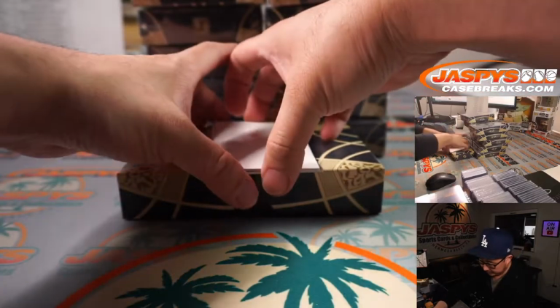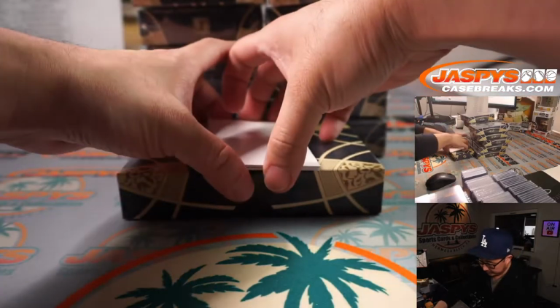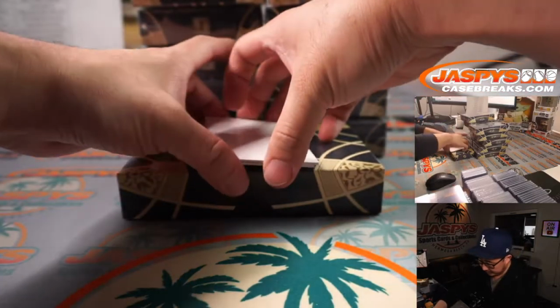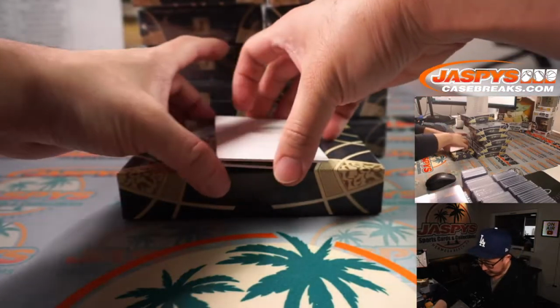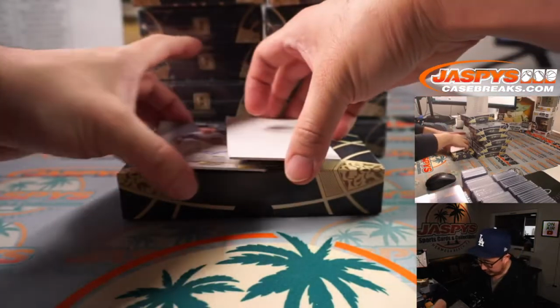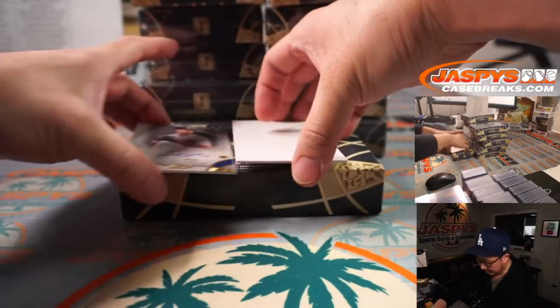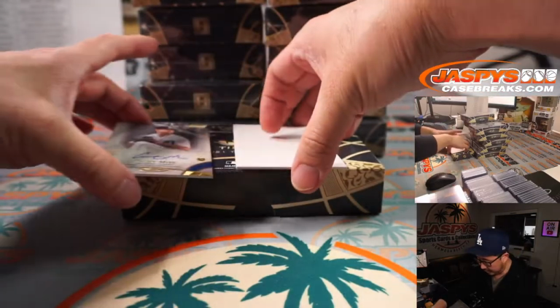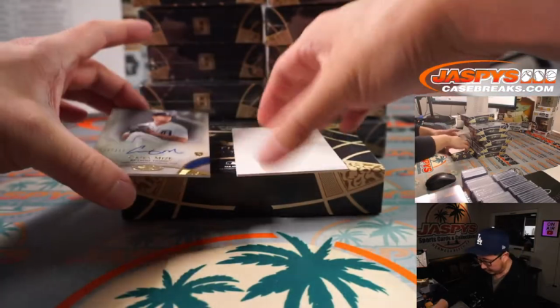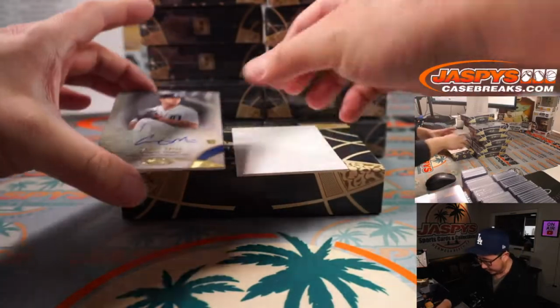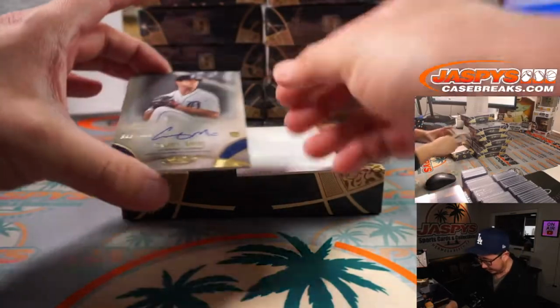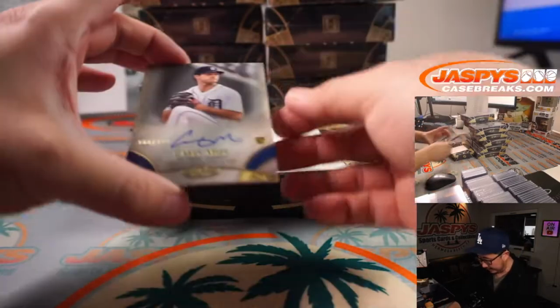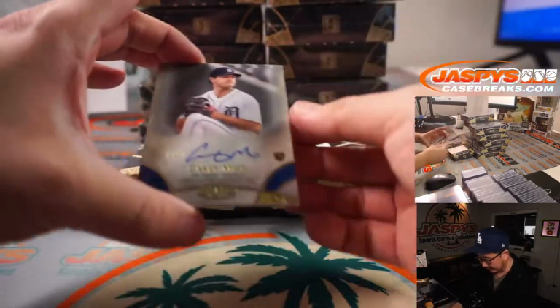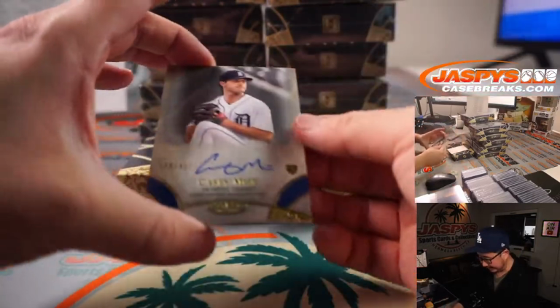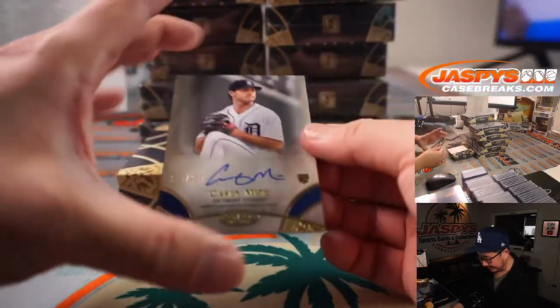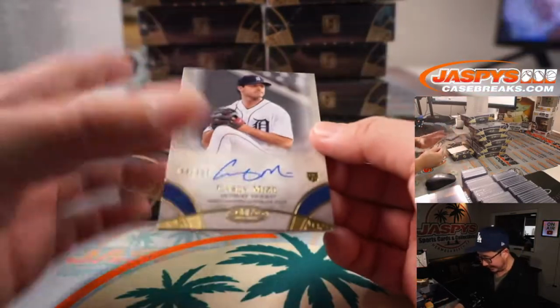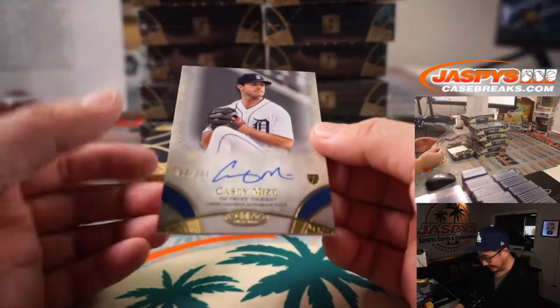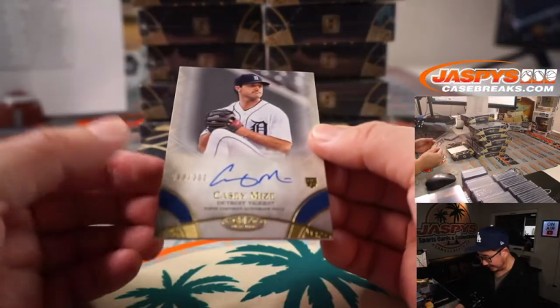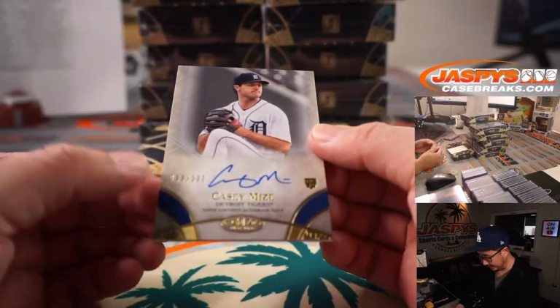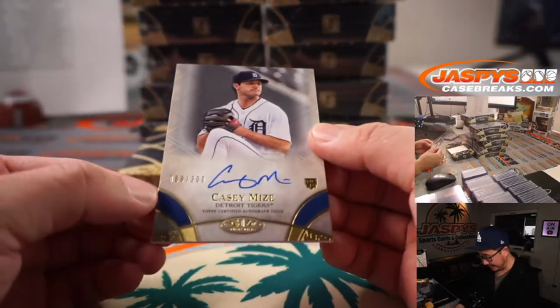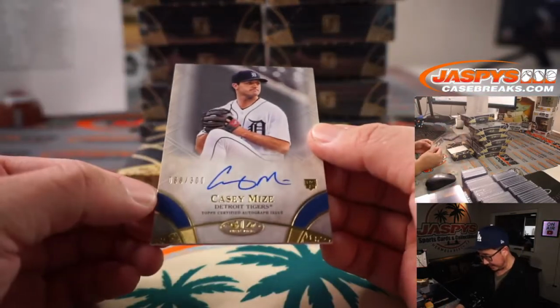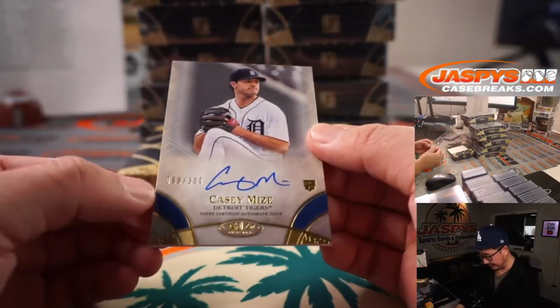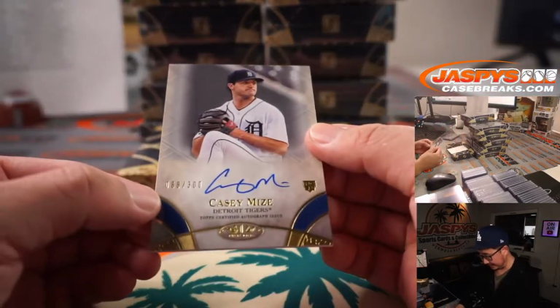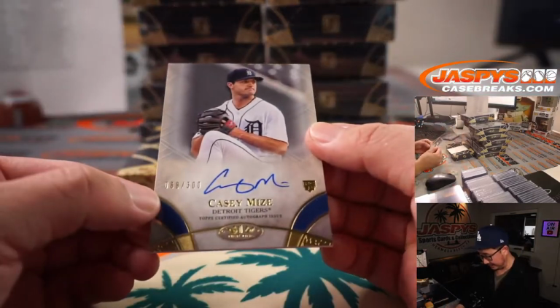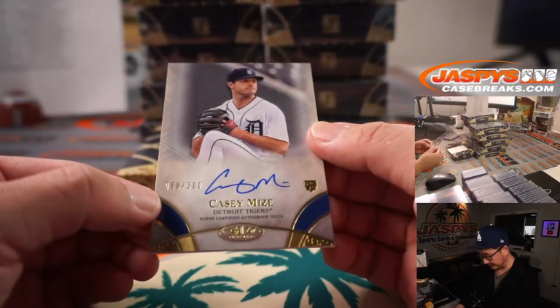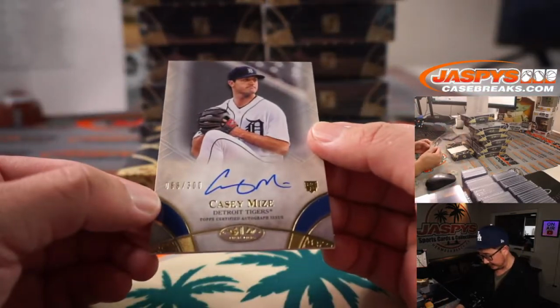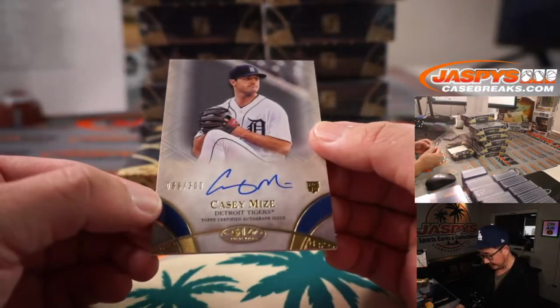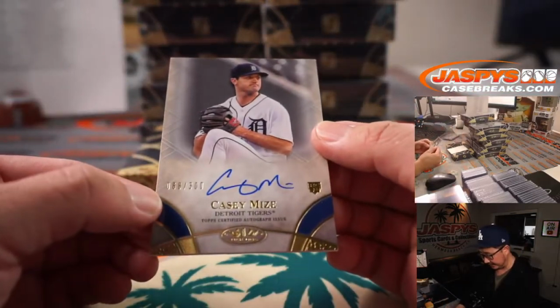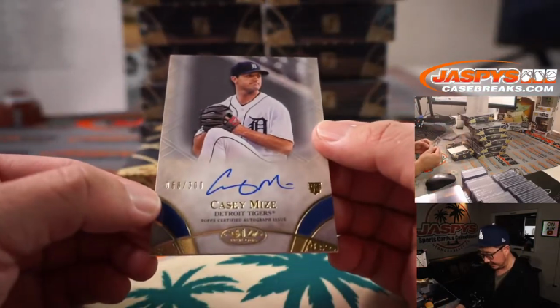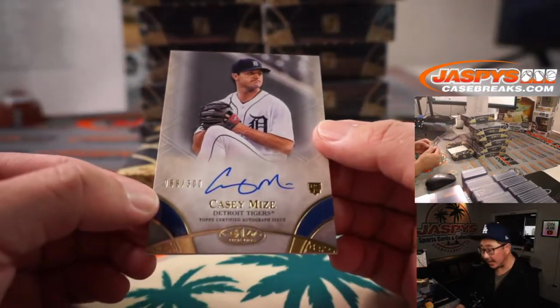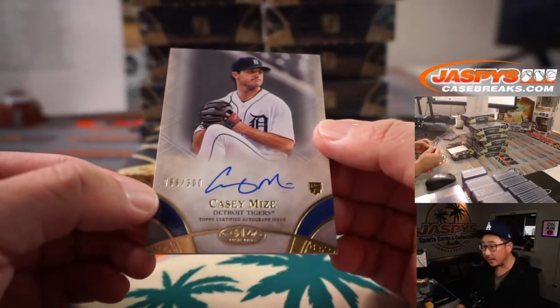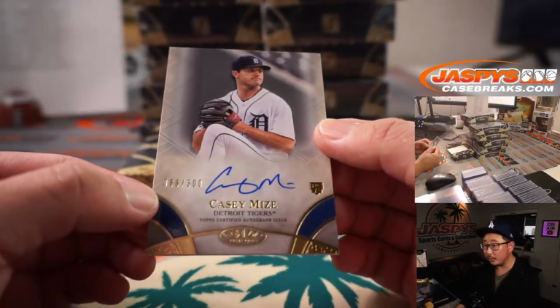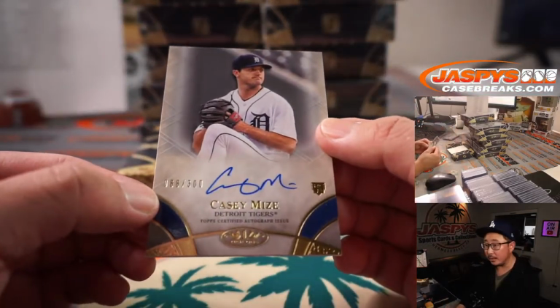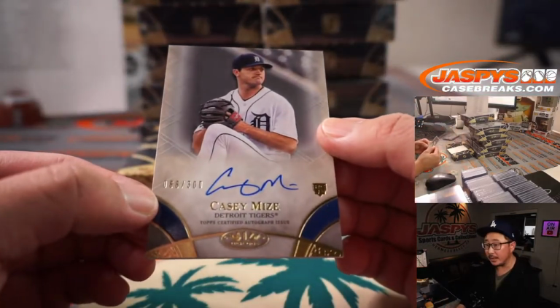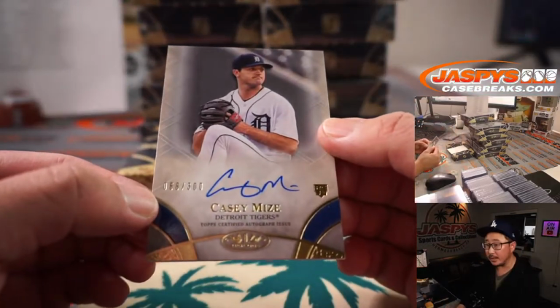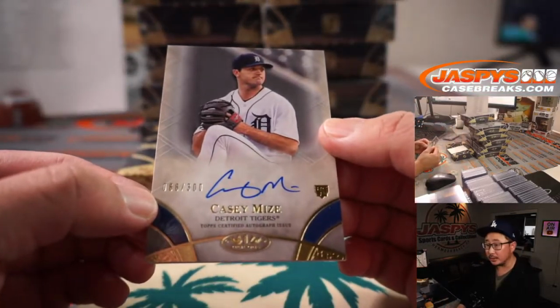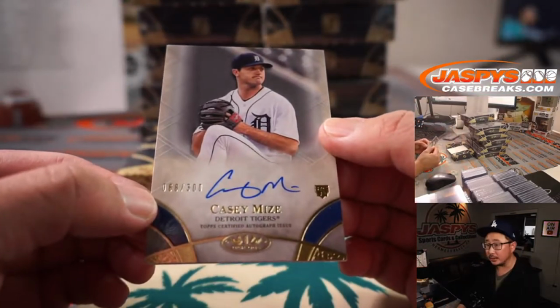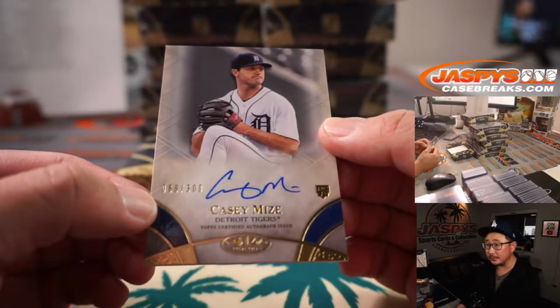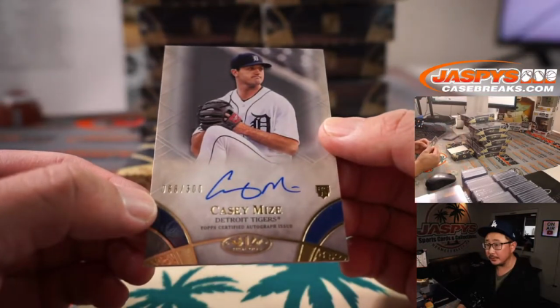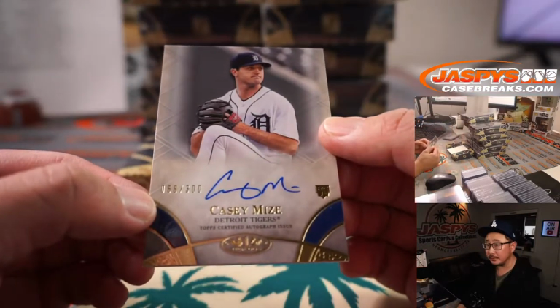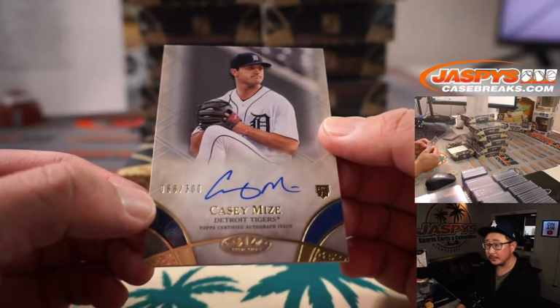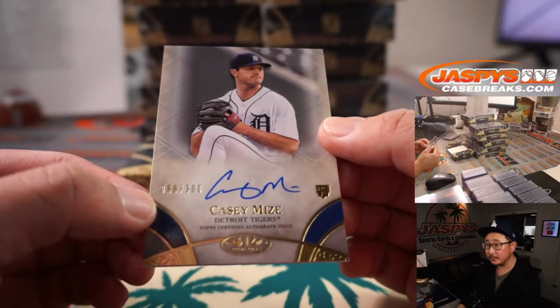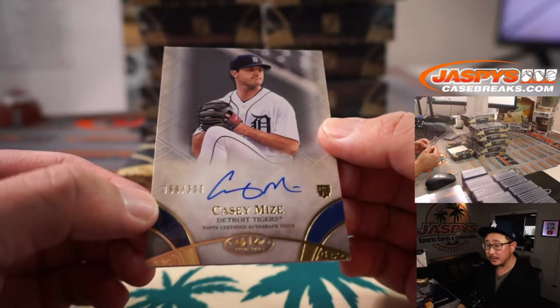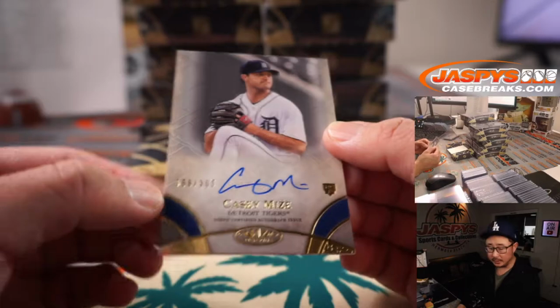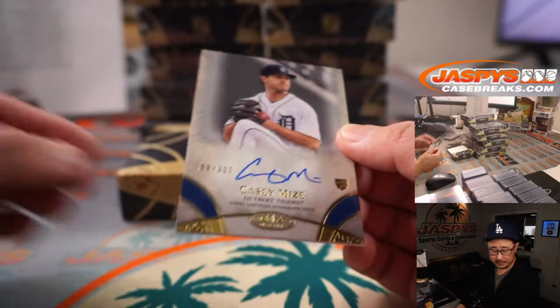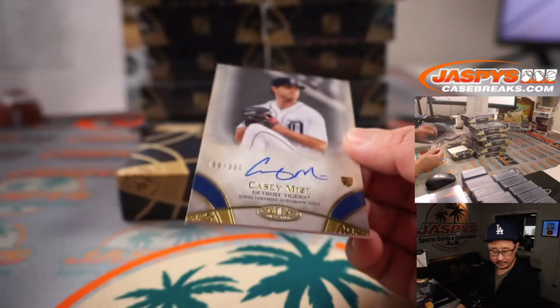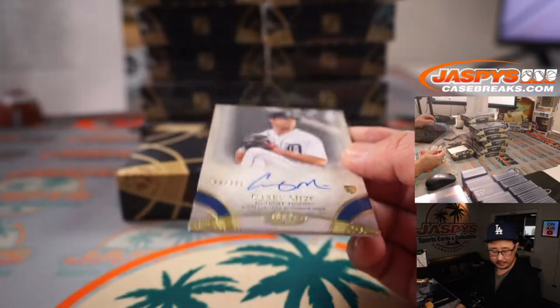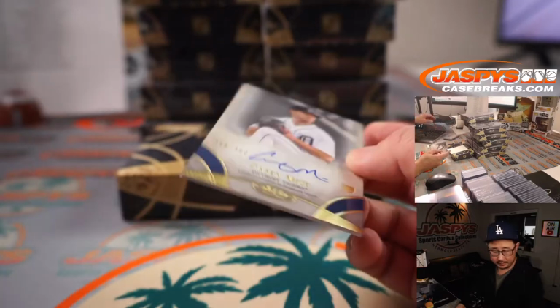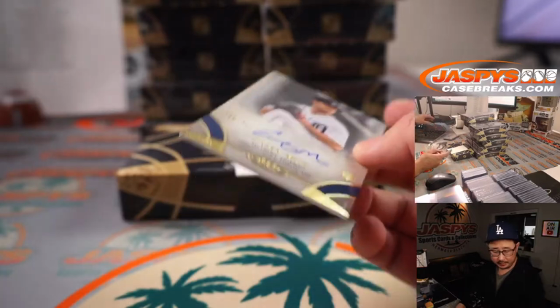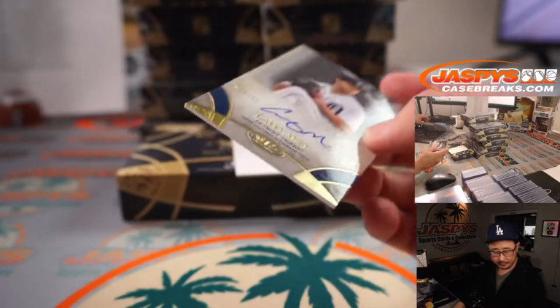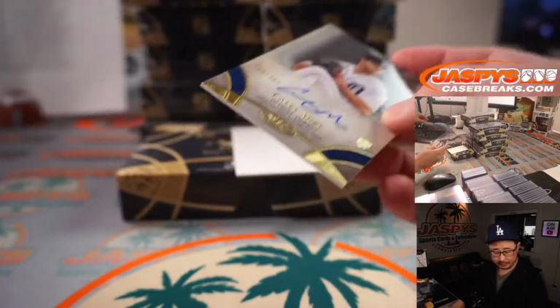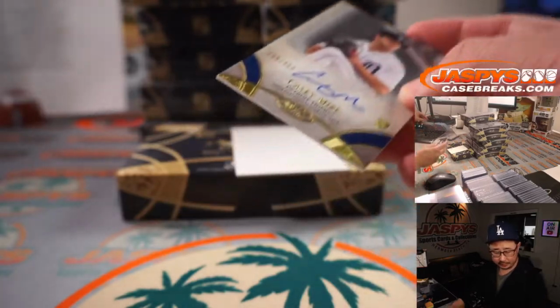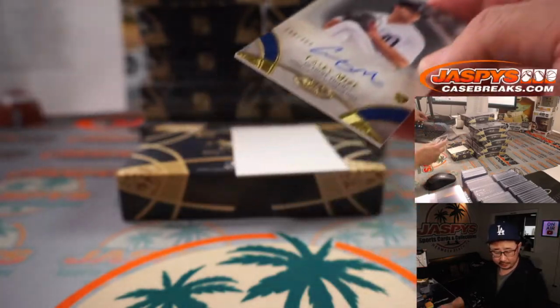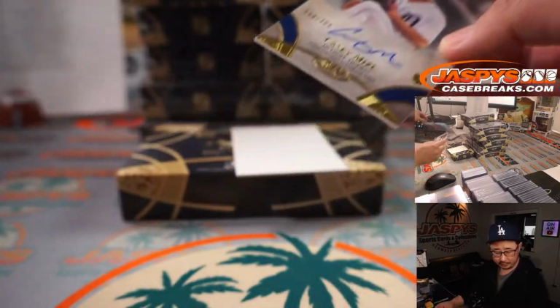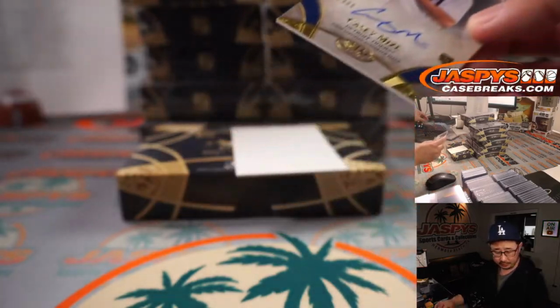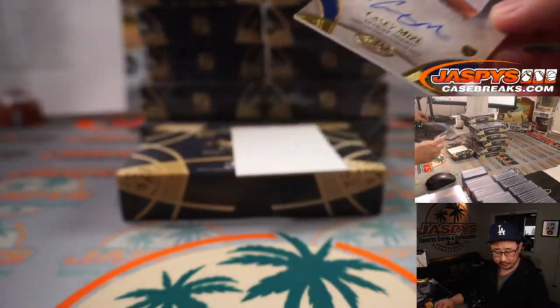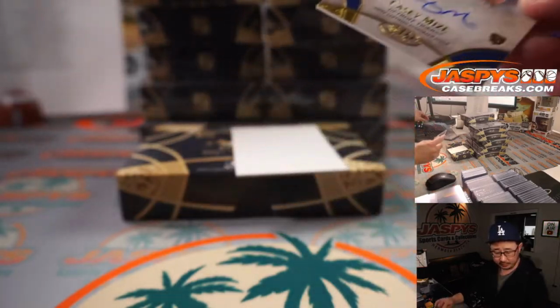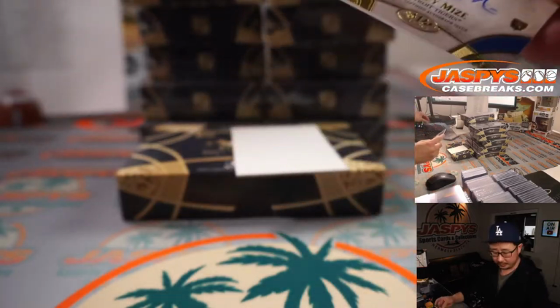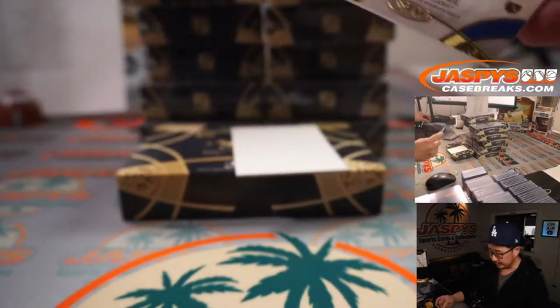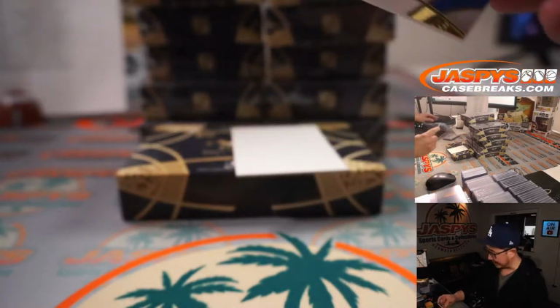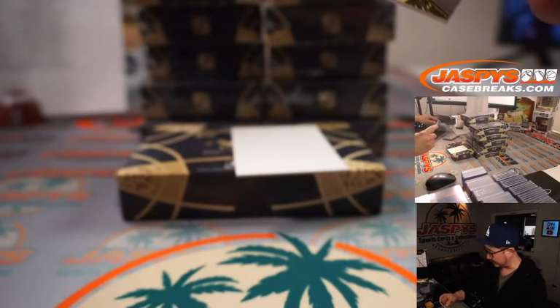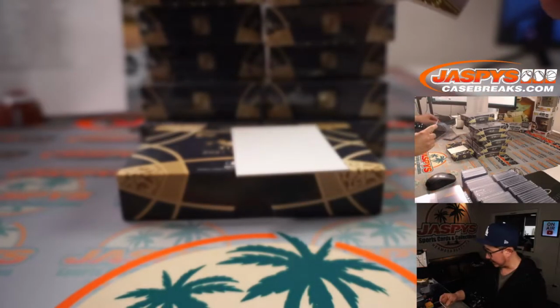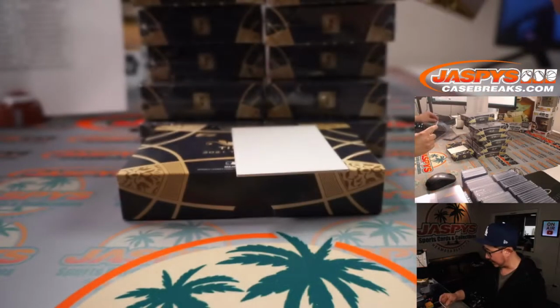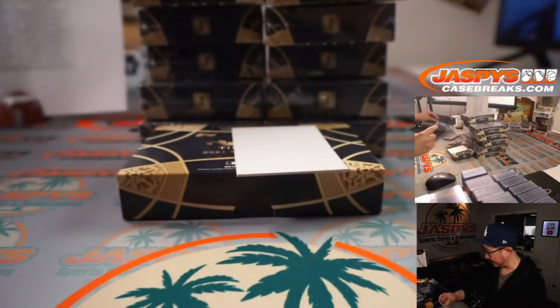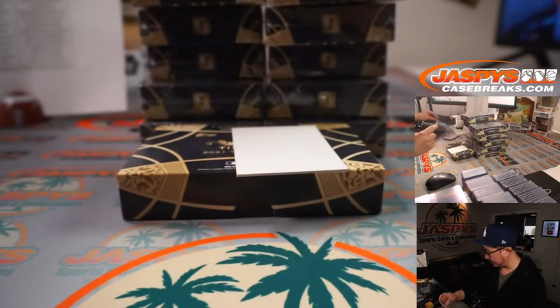And the autograph is Casey Mize. Nice, 68 out of 300. He had a good start last time out.